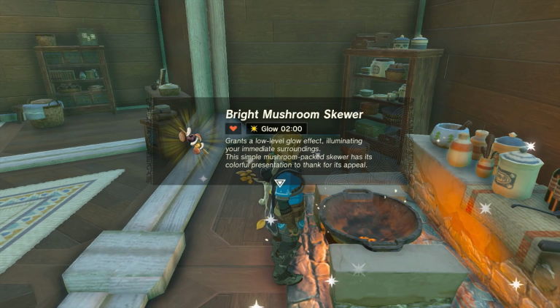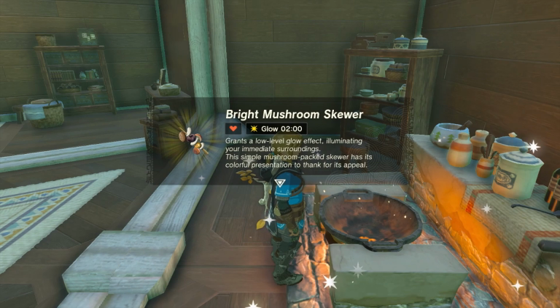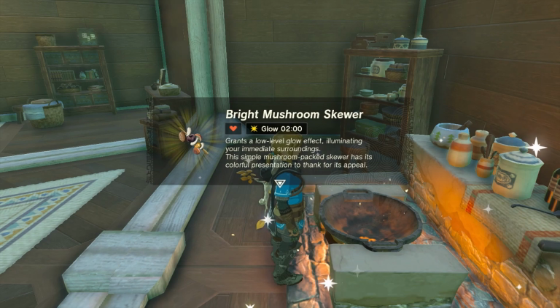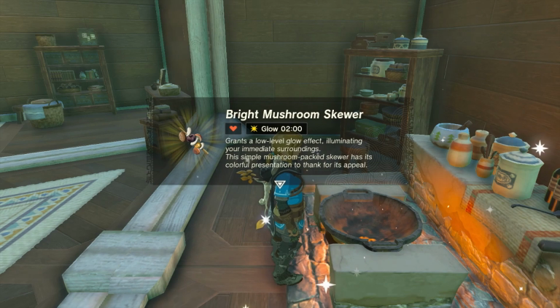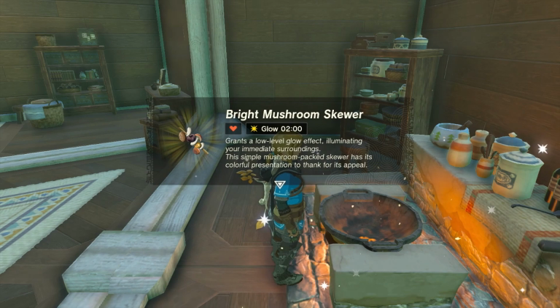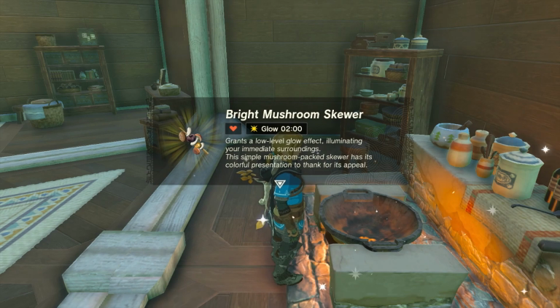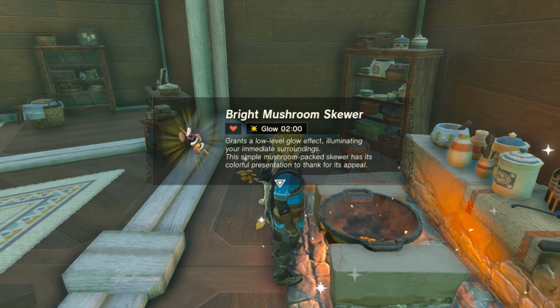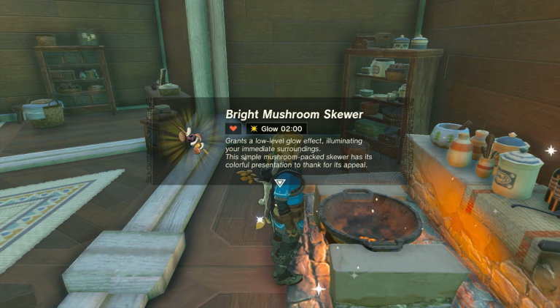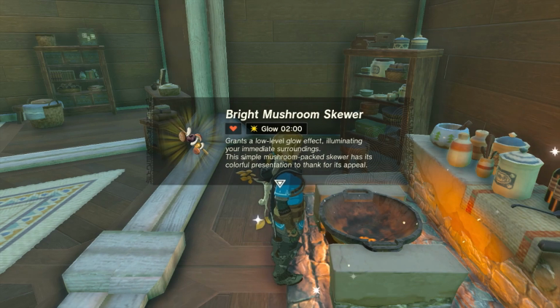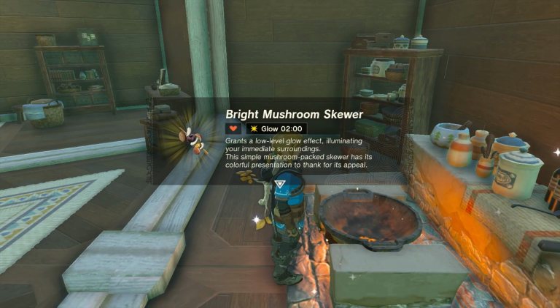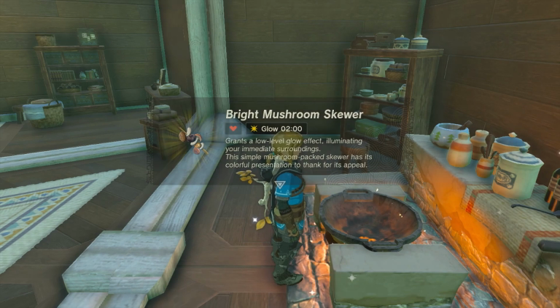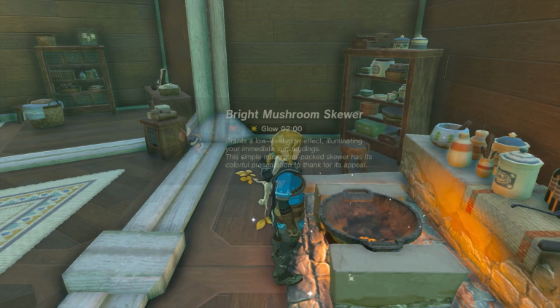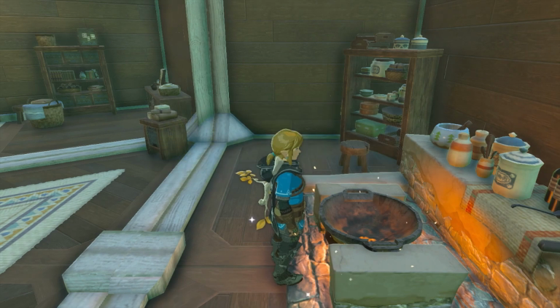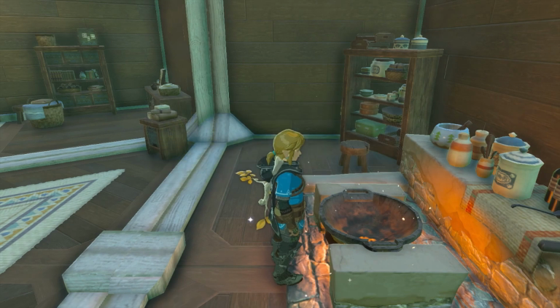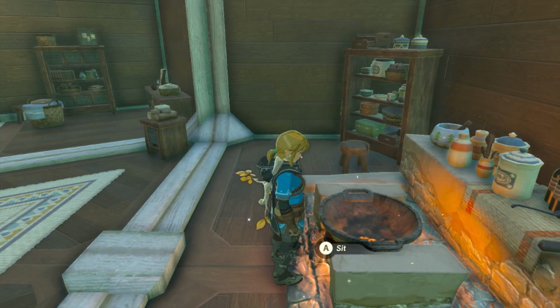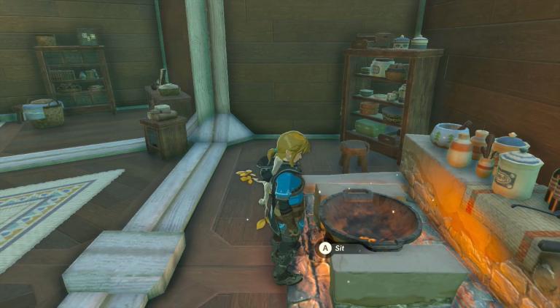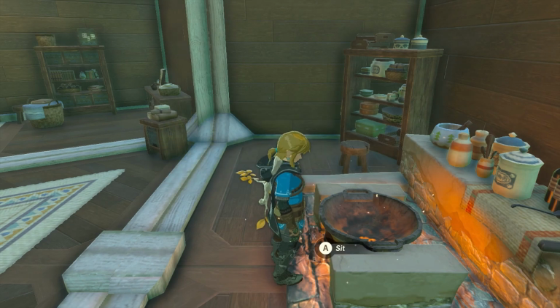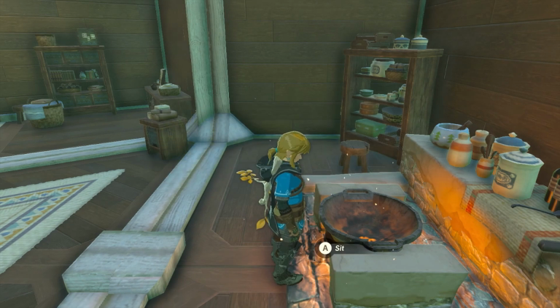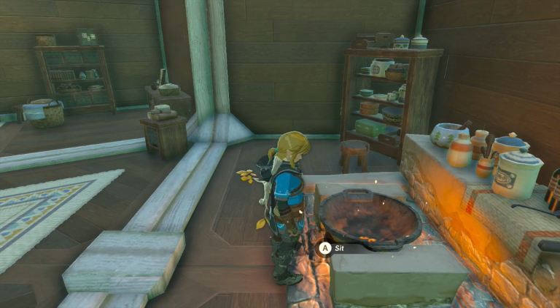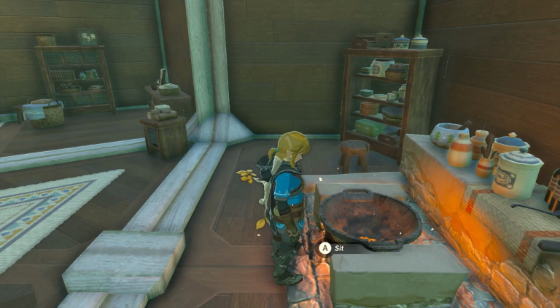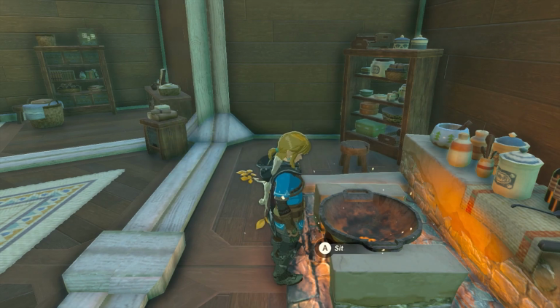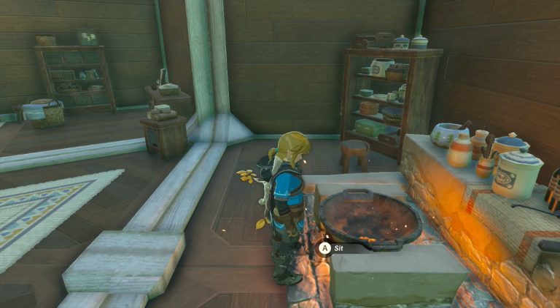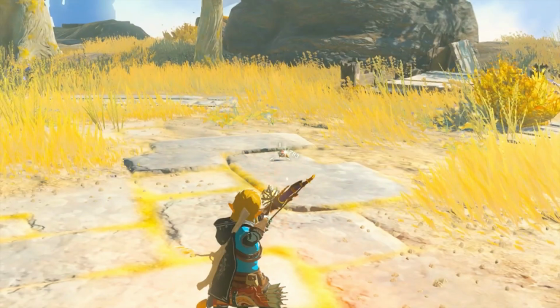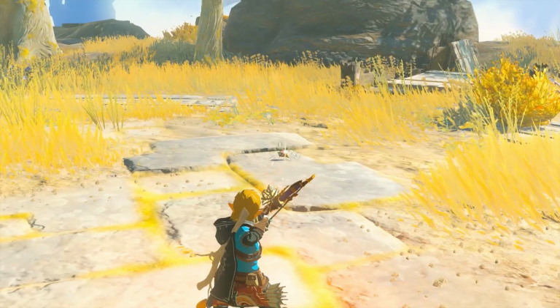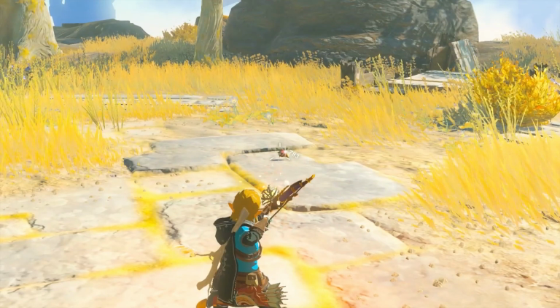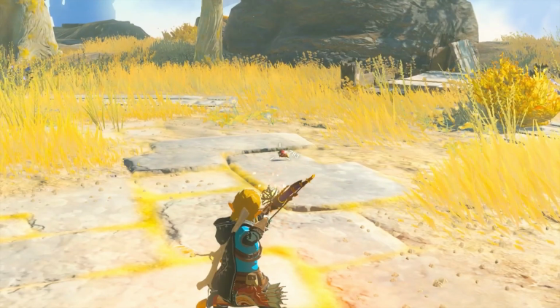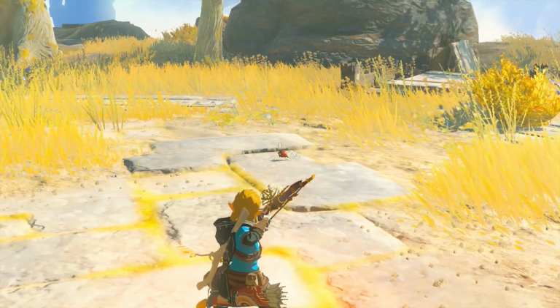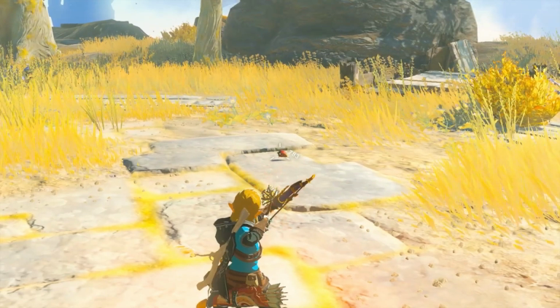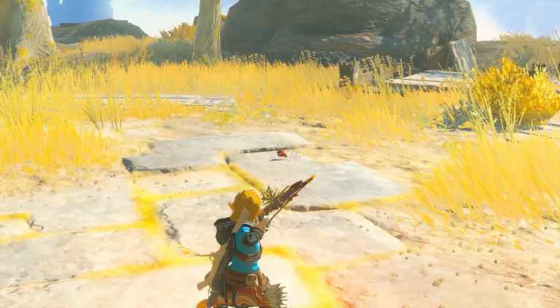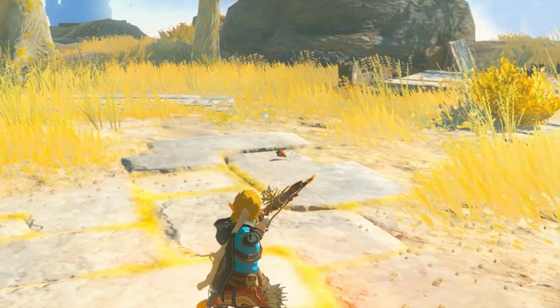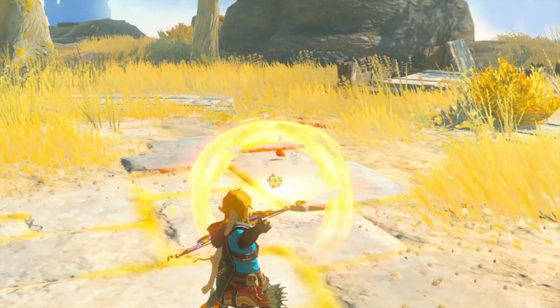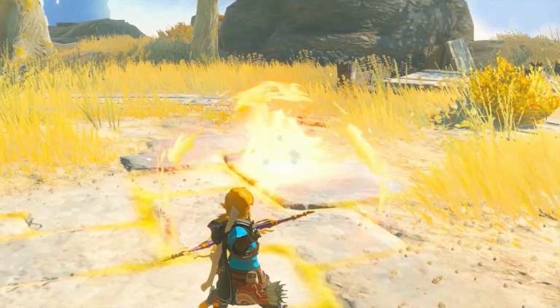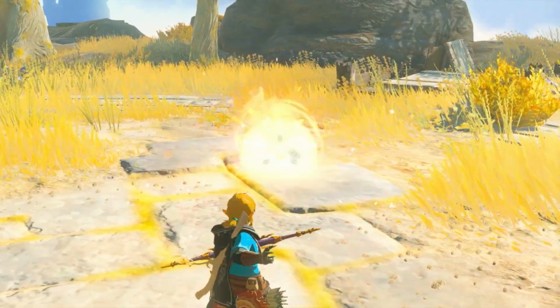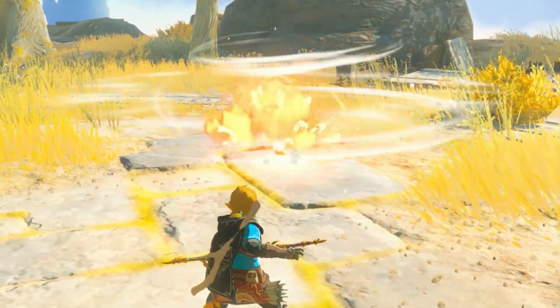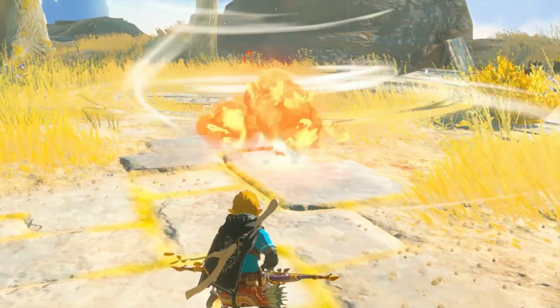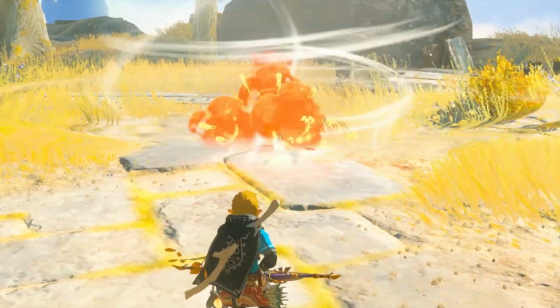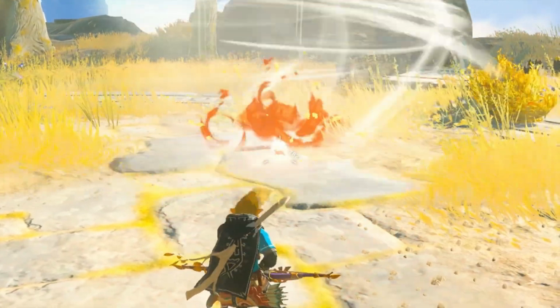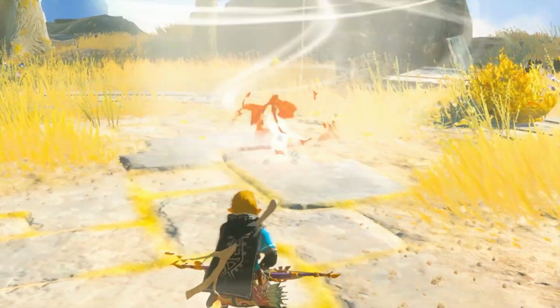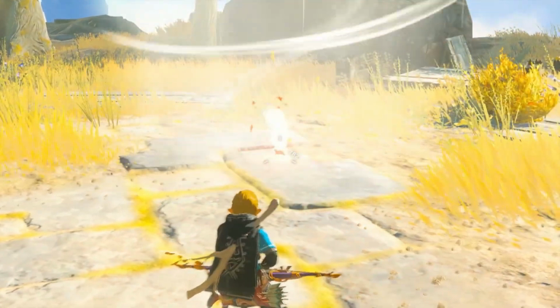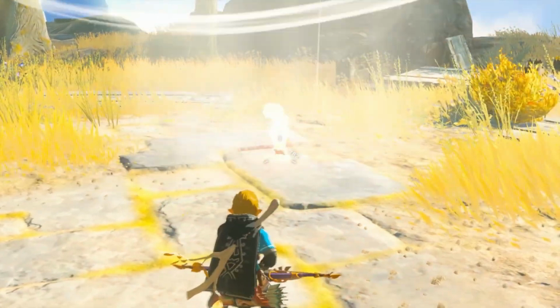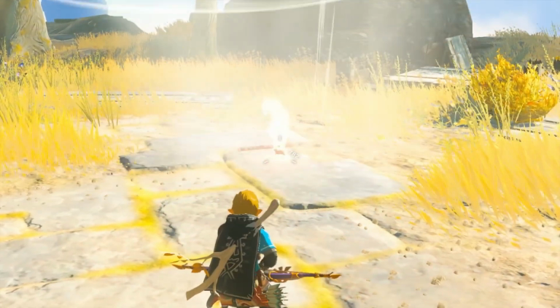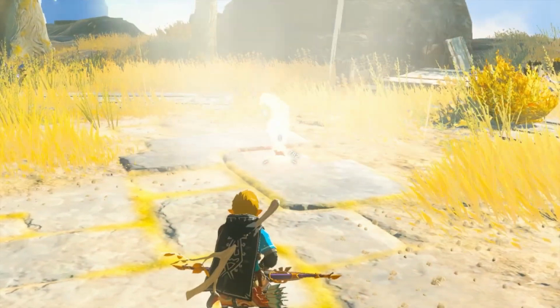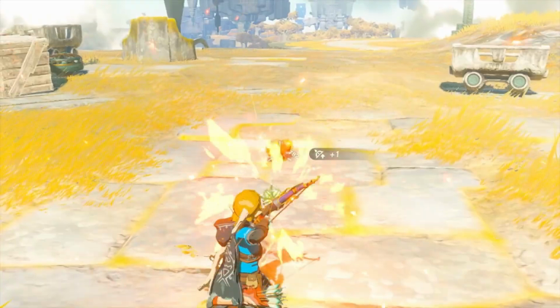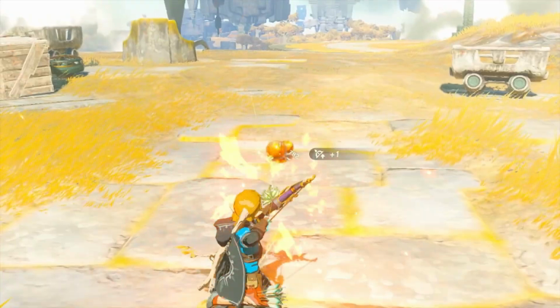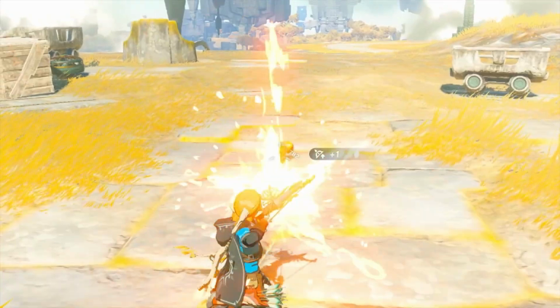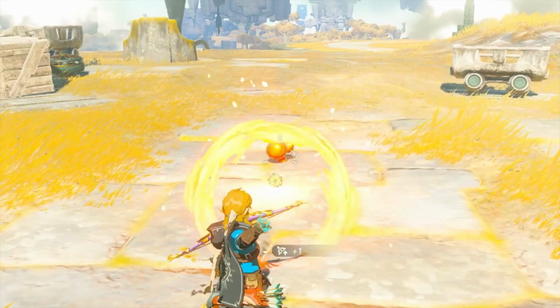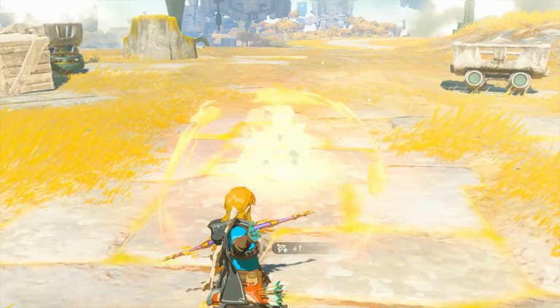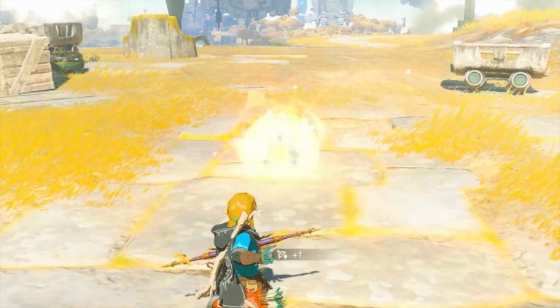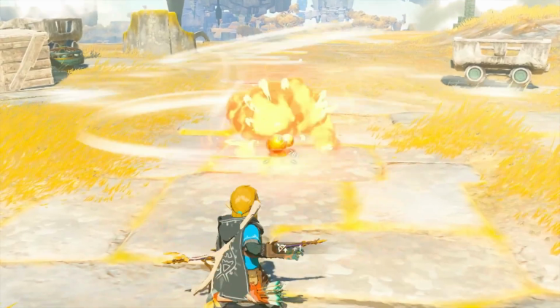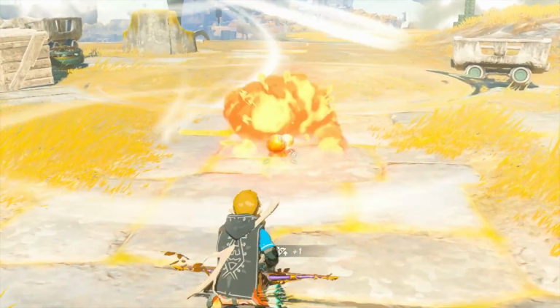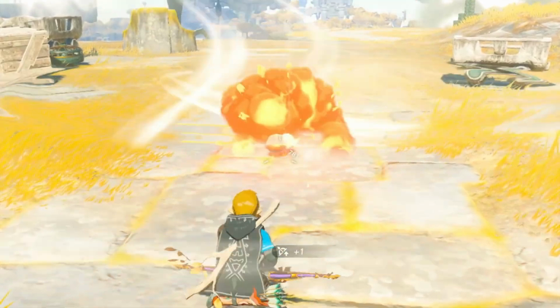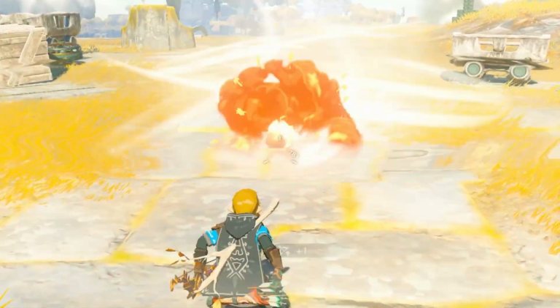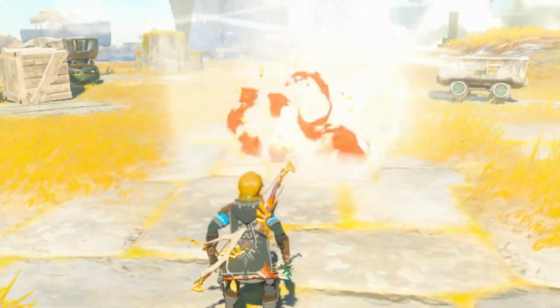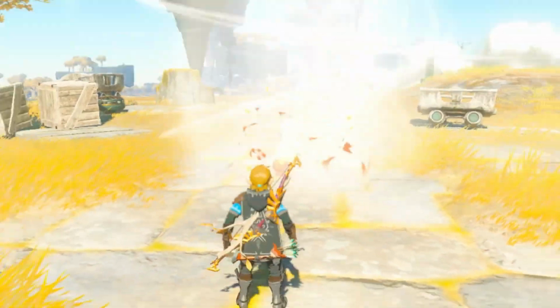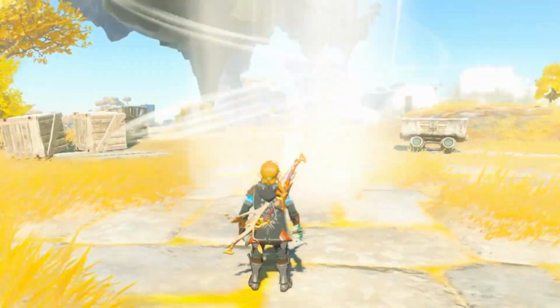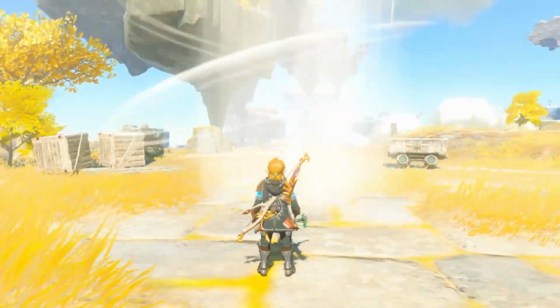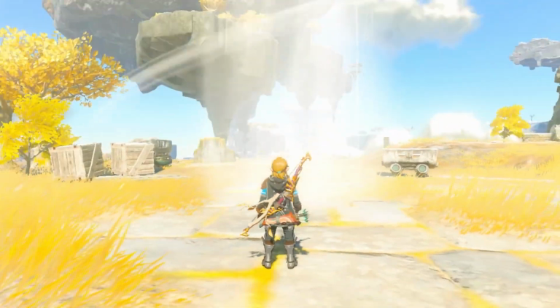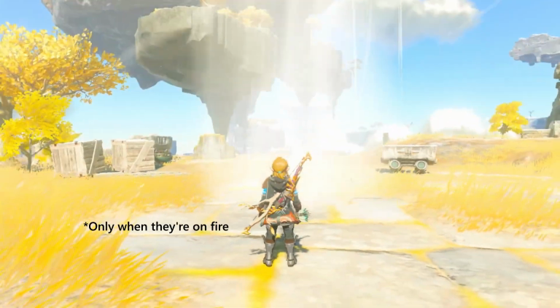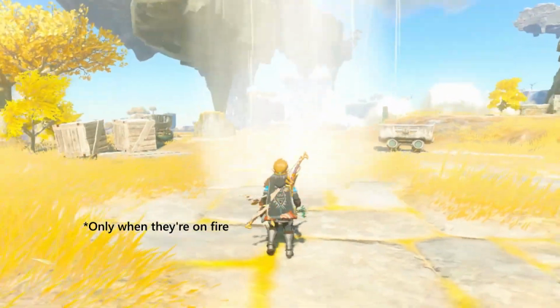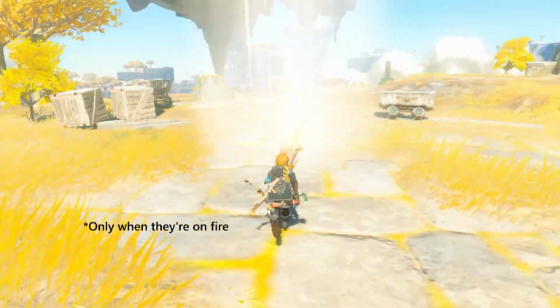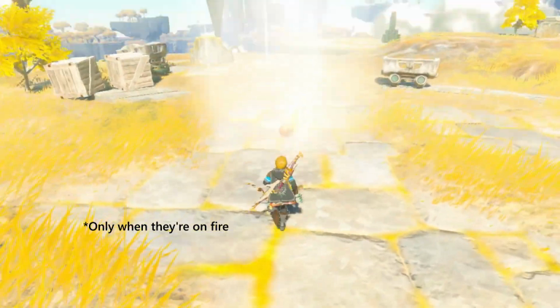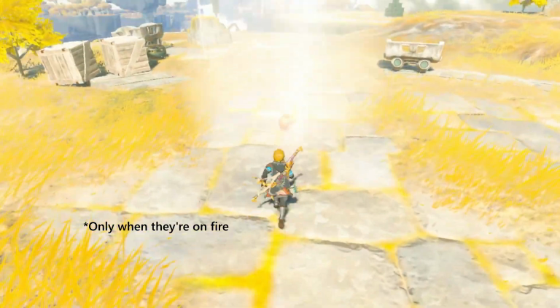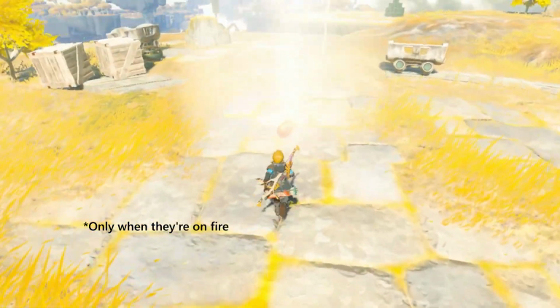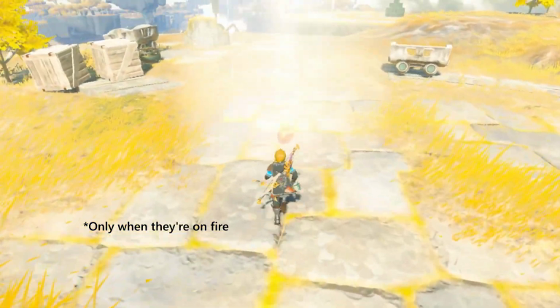Notice how I didn't mention Sun Shrooms. Sun Shrooms have the same properties as spicy peppers, meaning you can use Sun Shrooms to create an updraft.